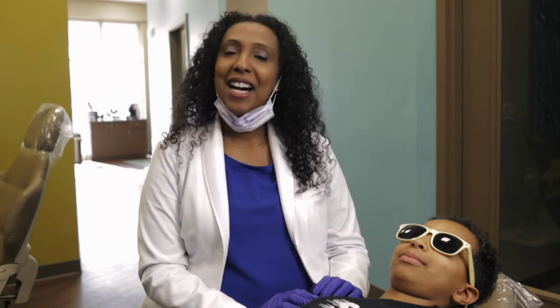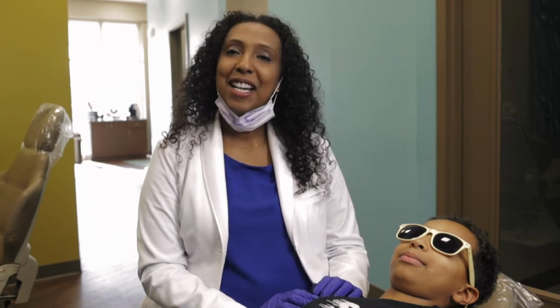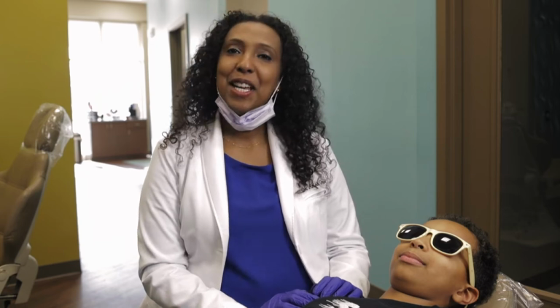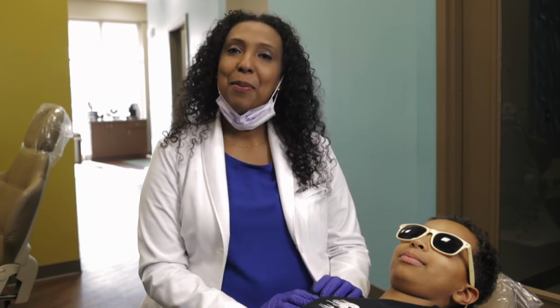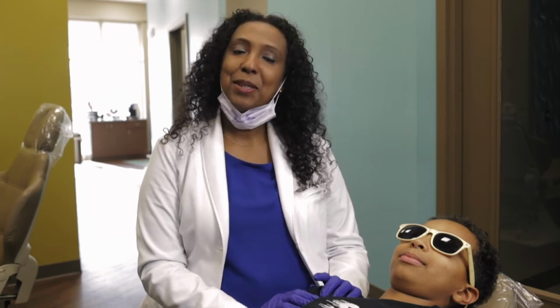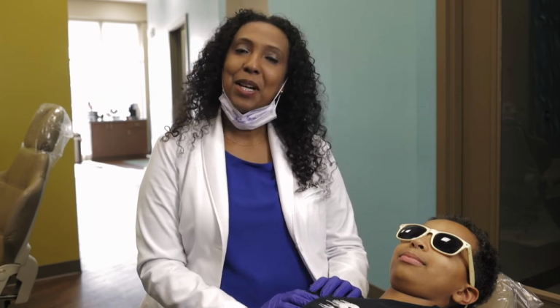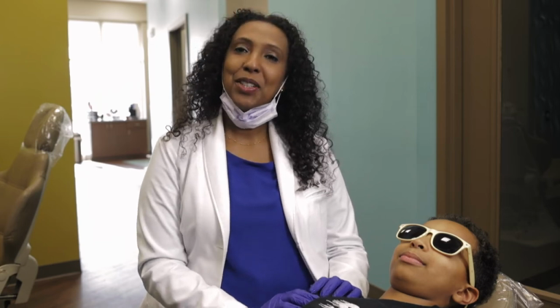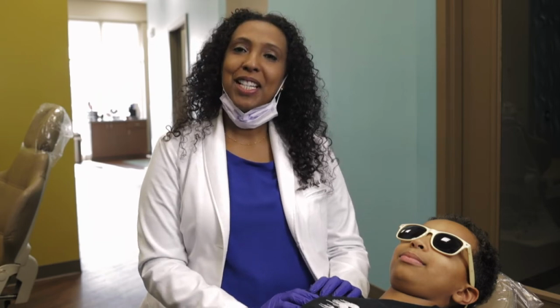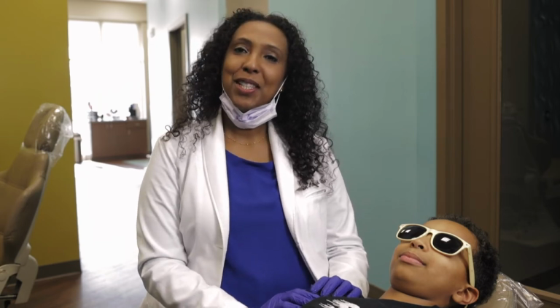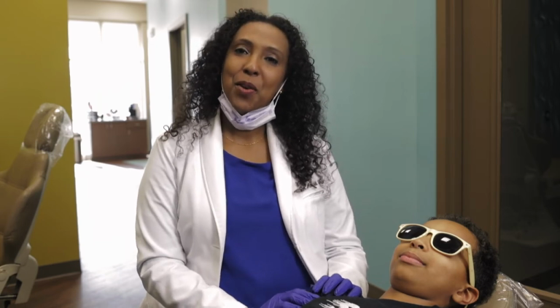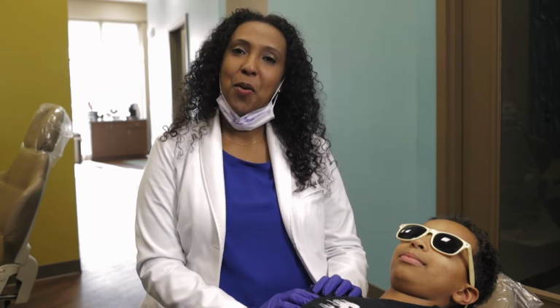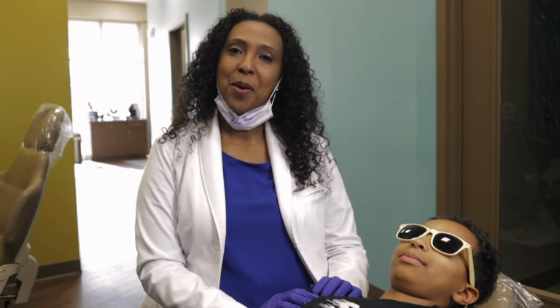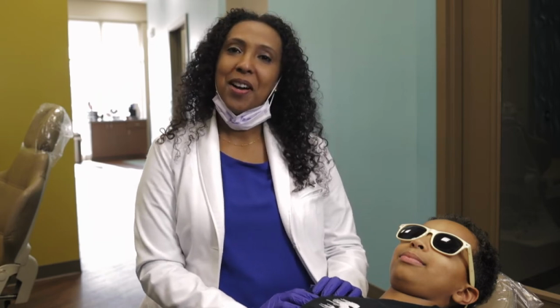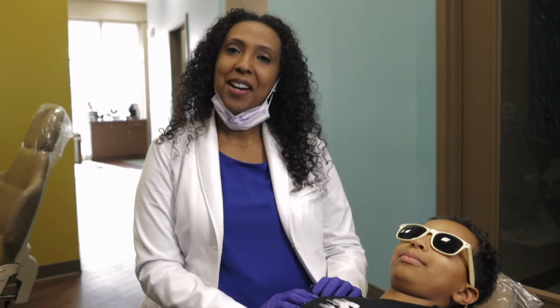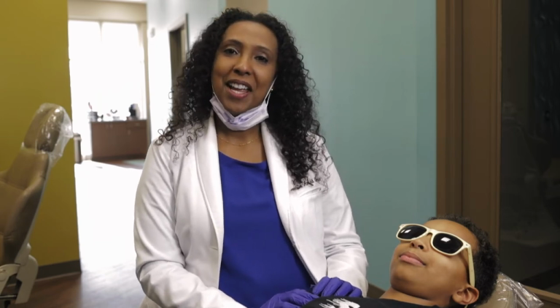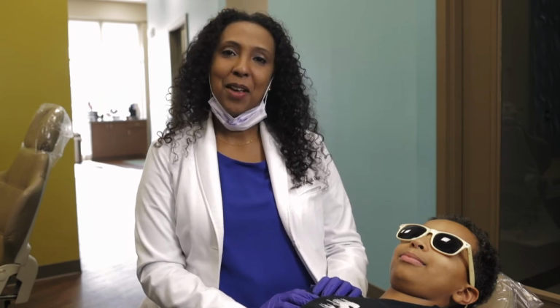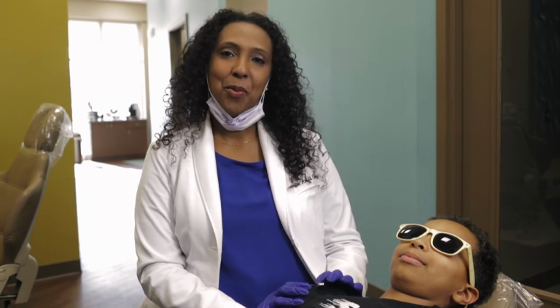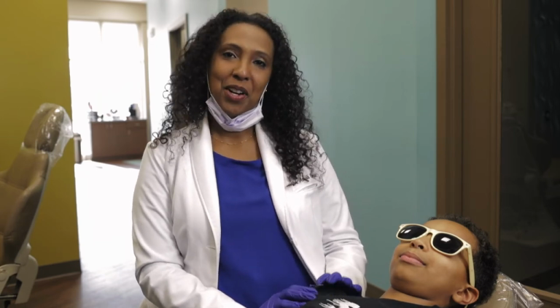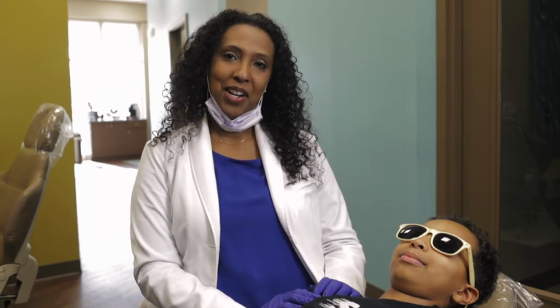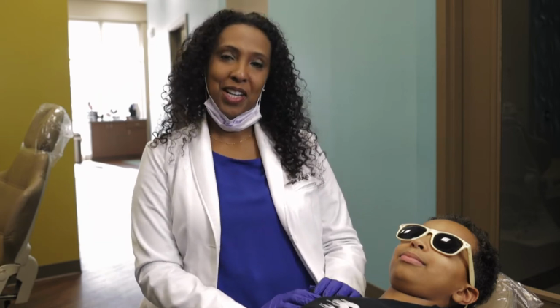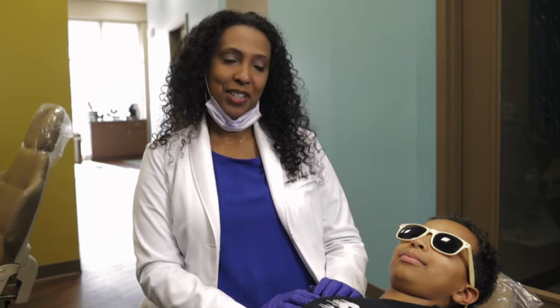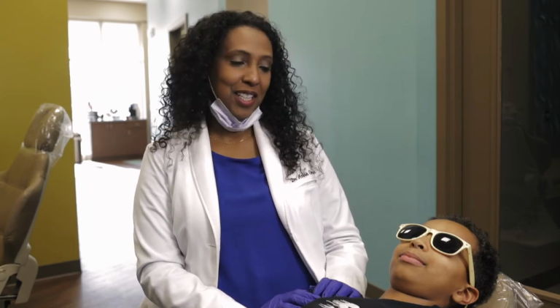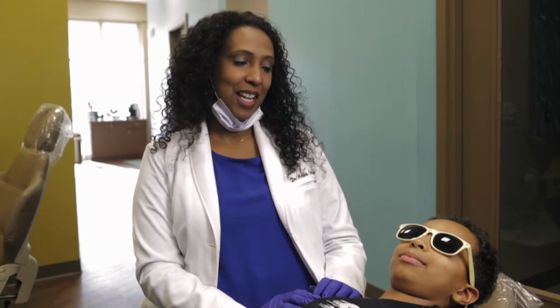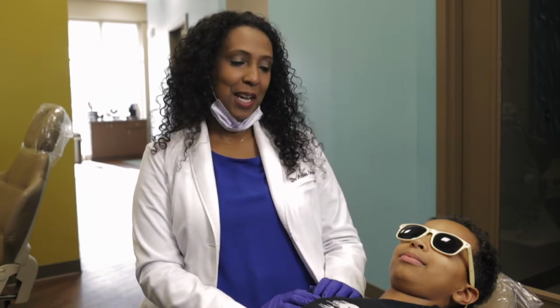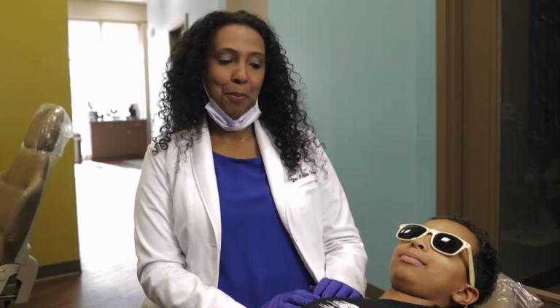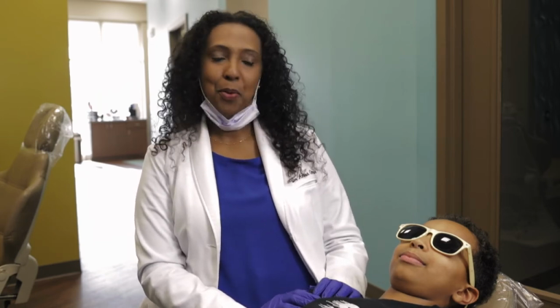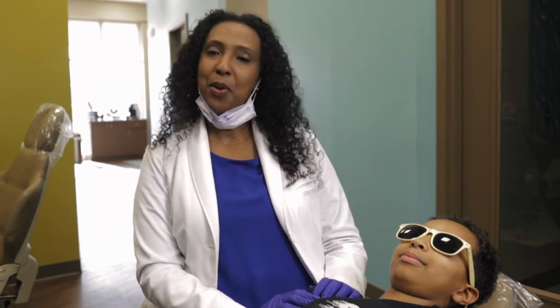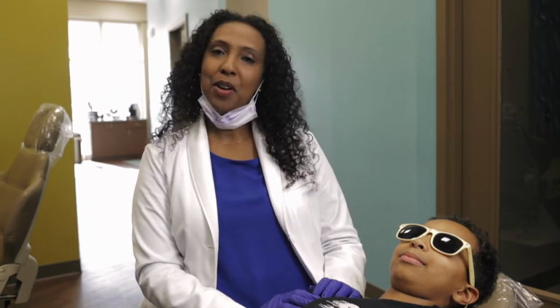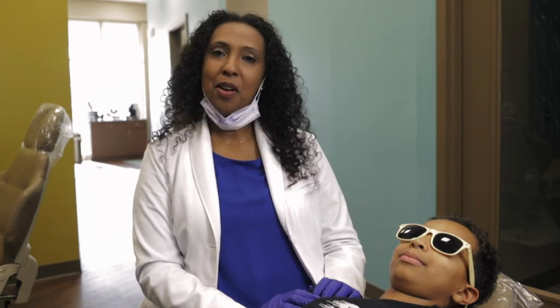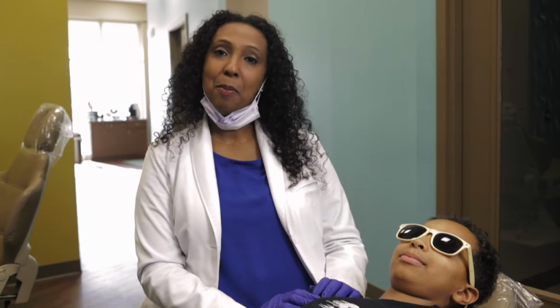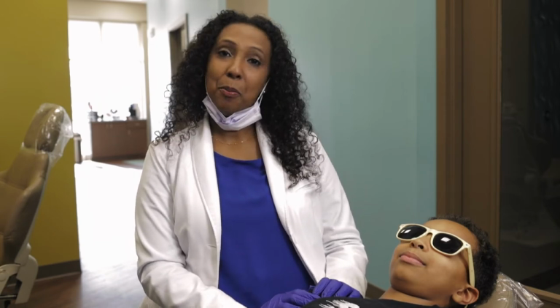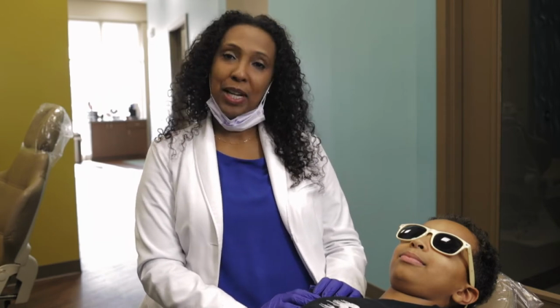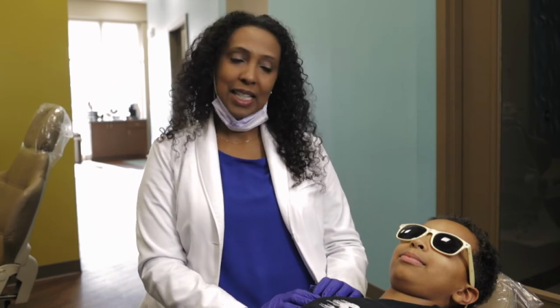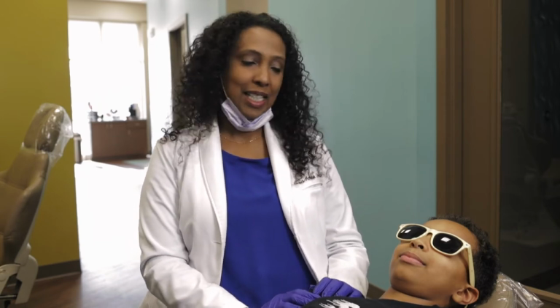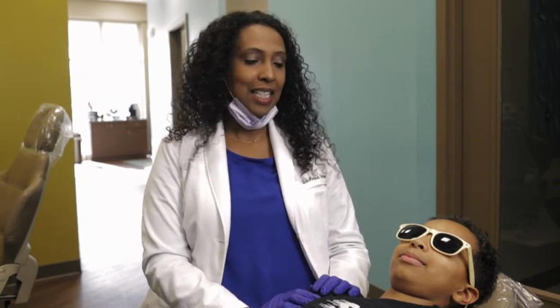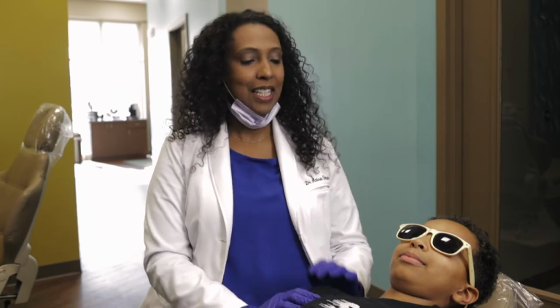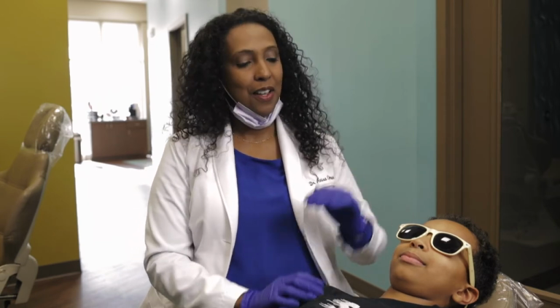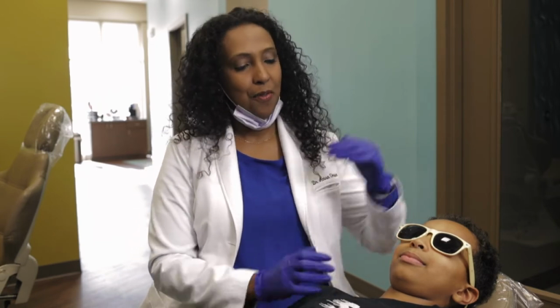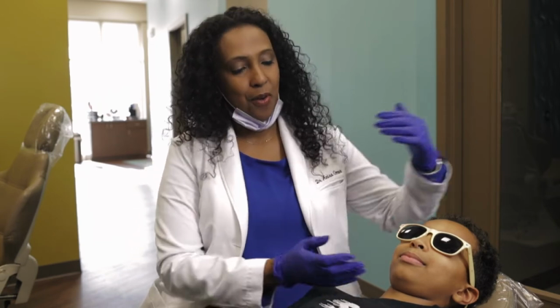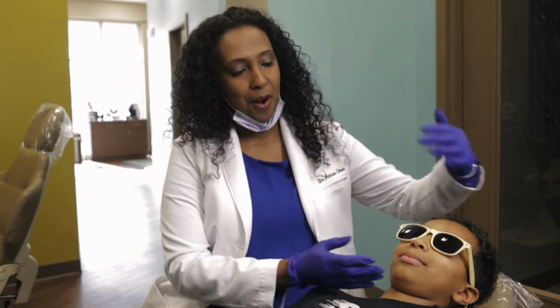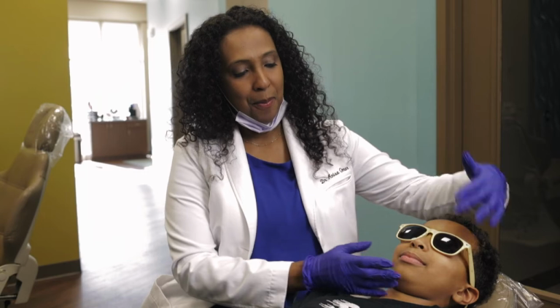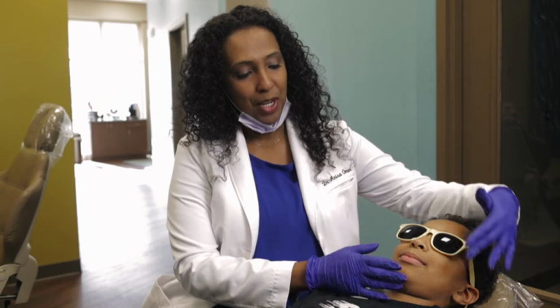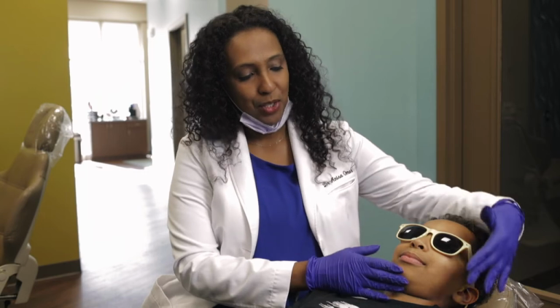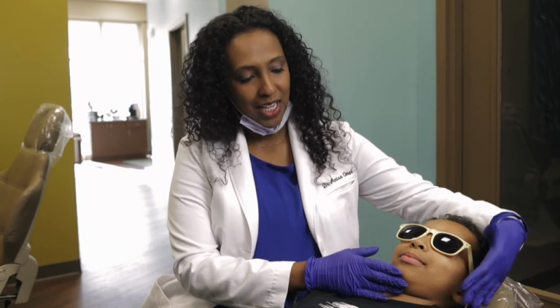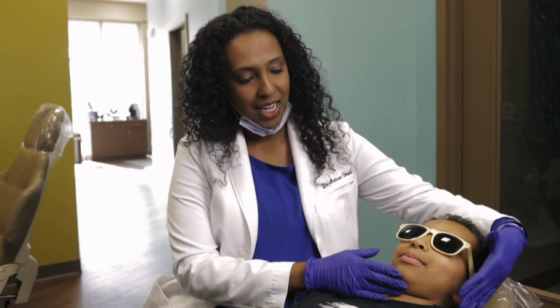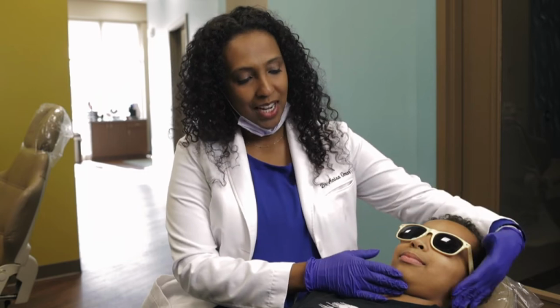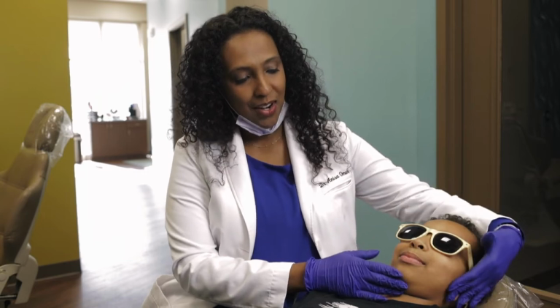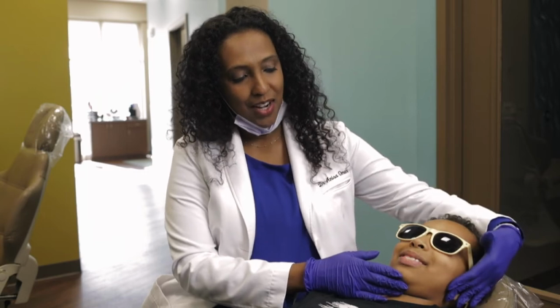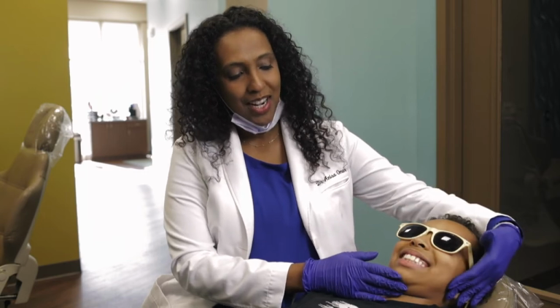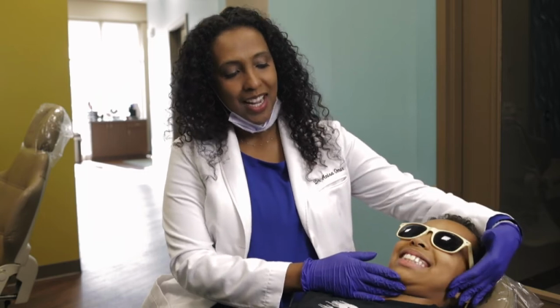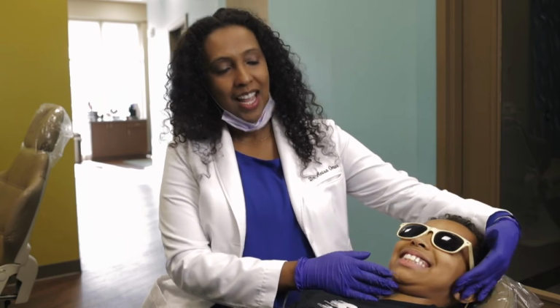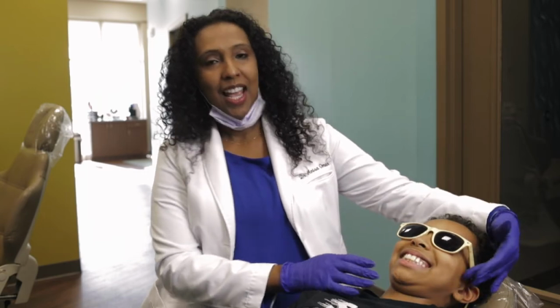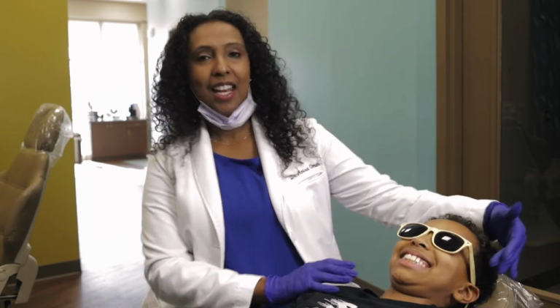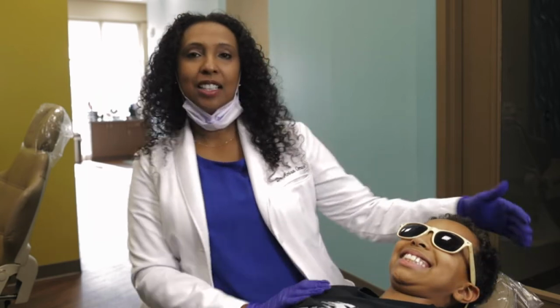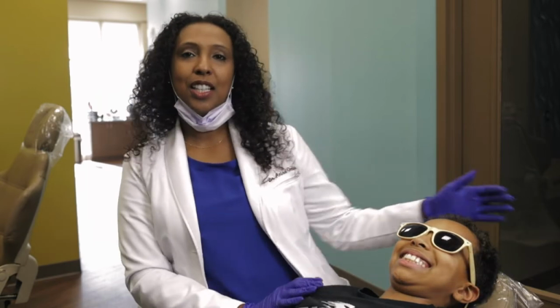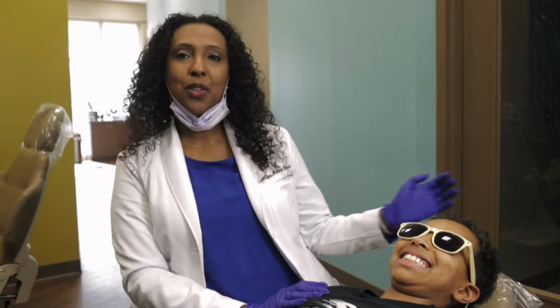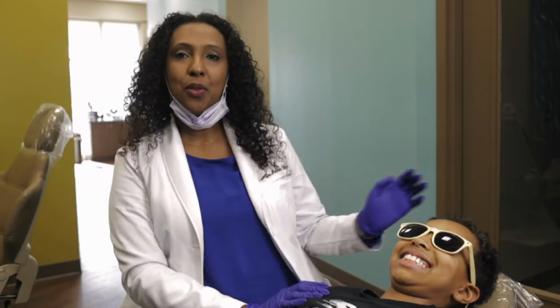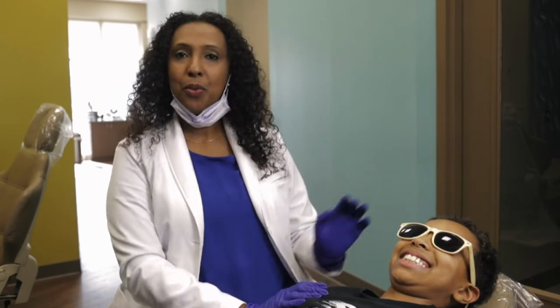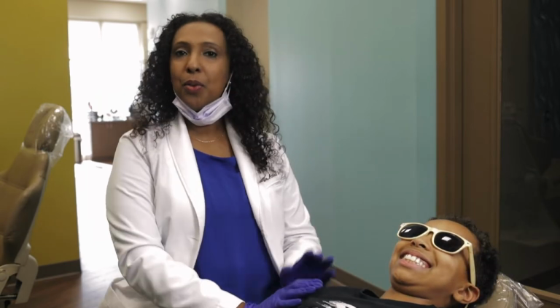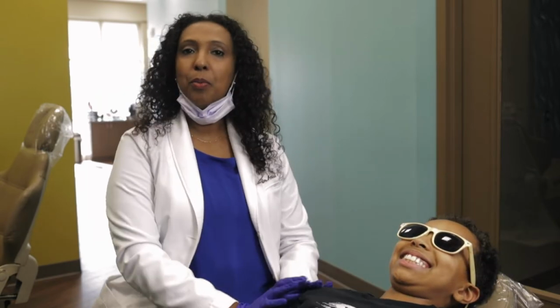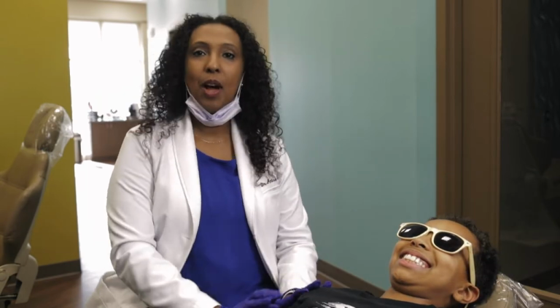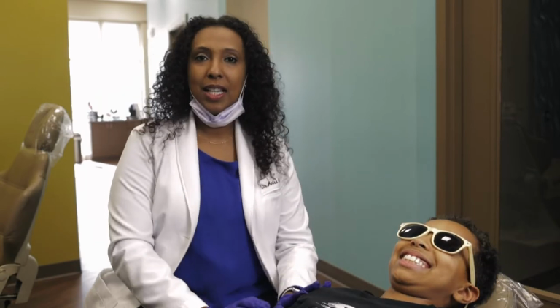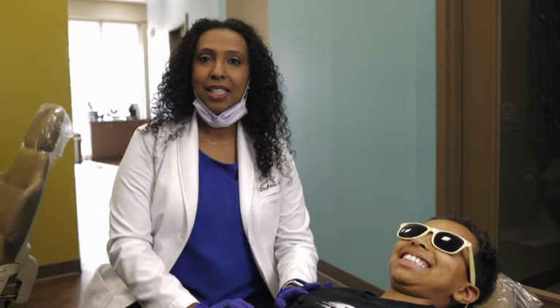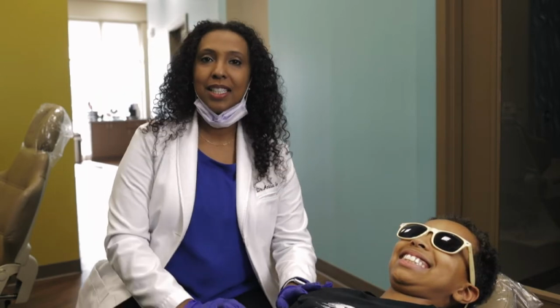Hi, I'm Dr. Anissa Omar and we are here today putting on braces for our patient here and I'll take you through the process.